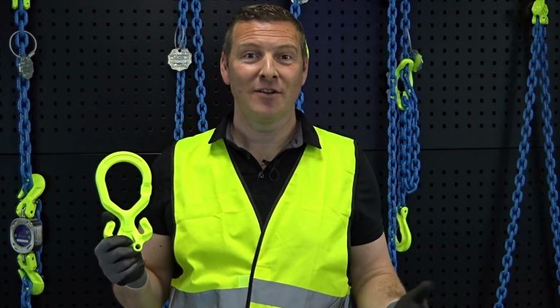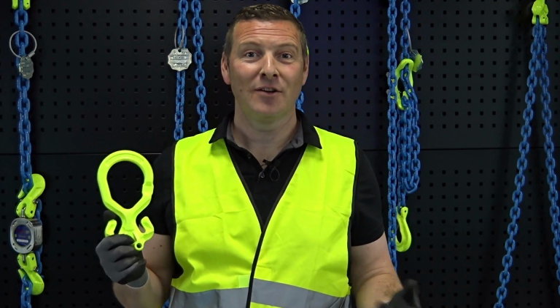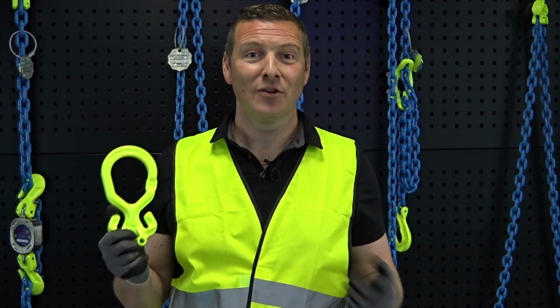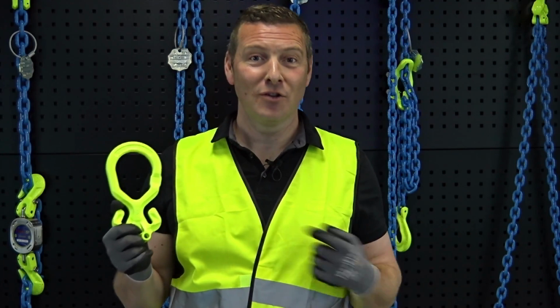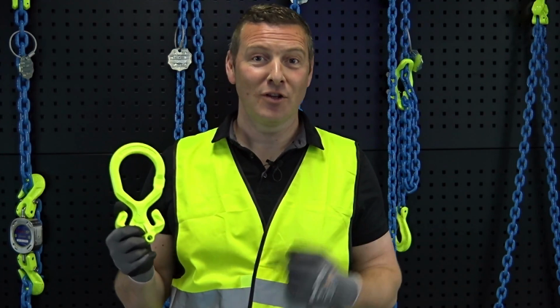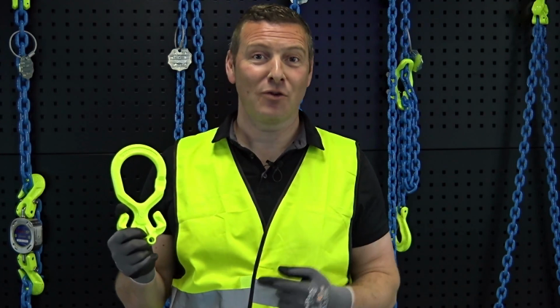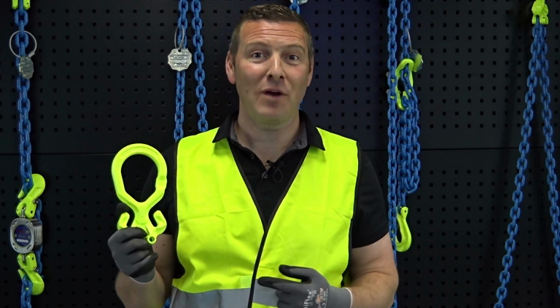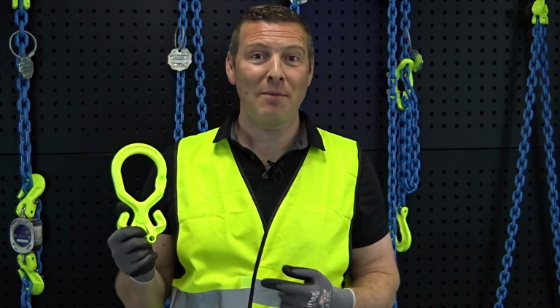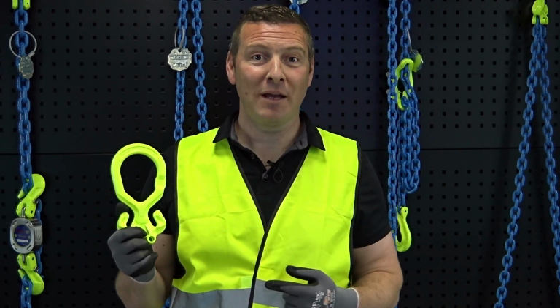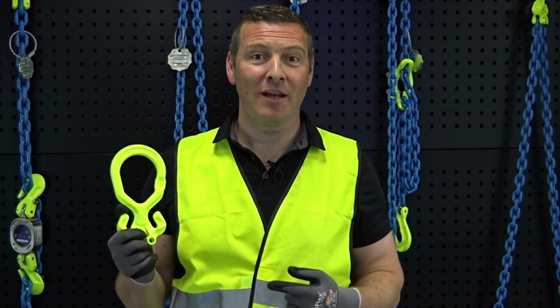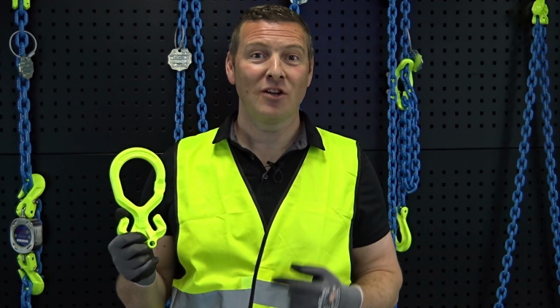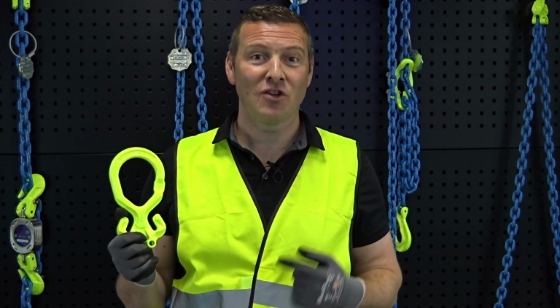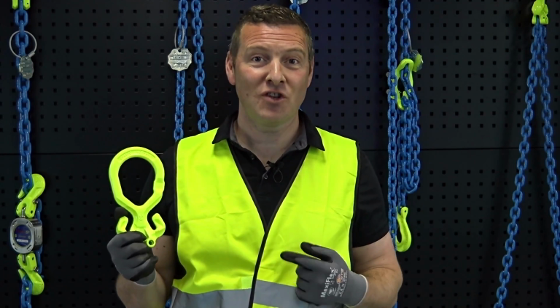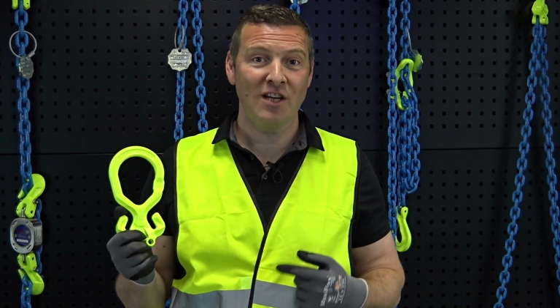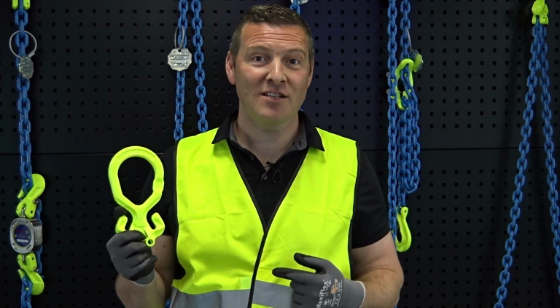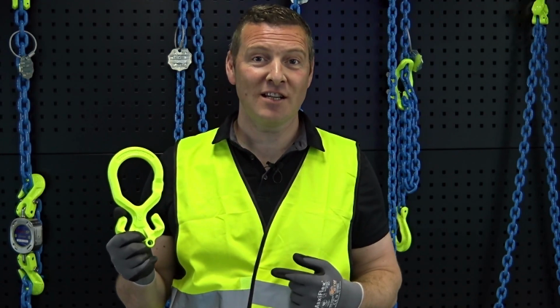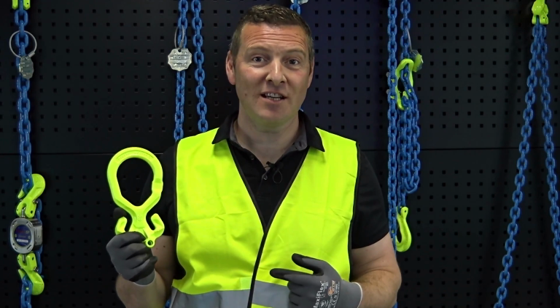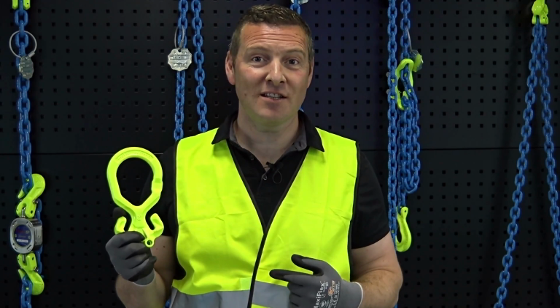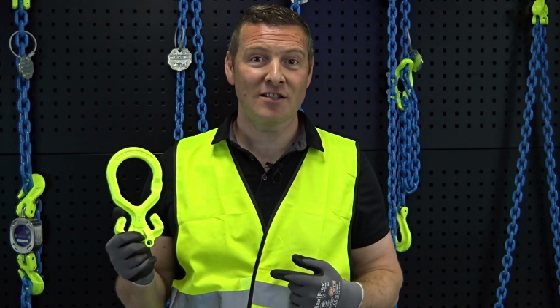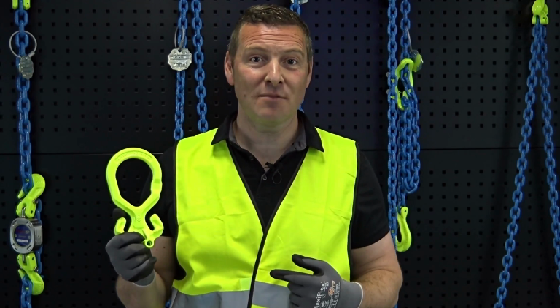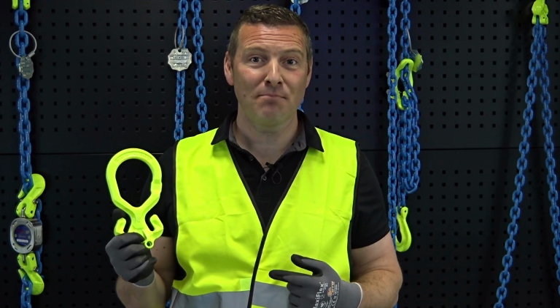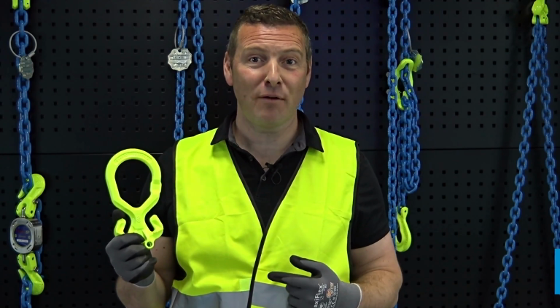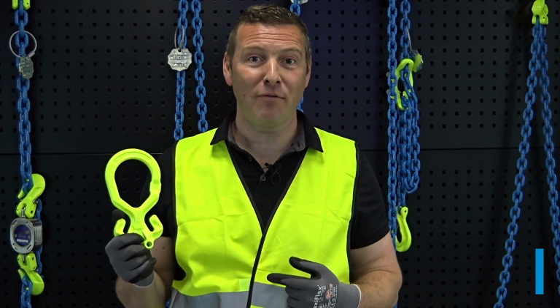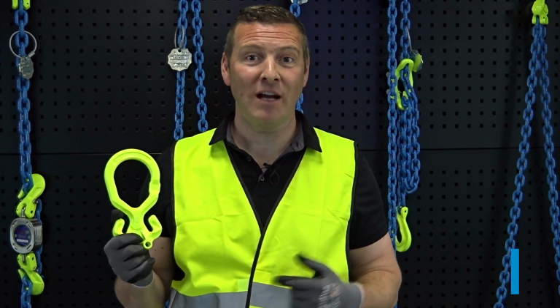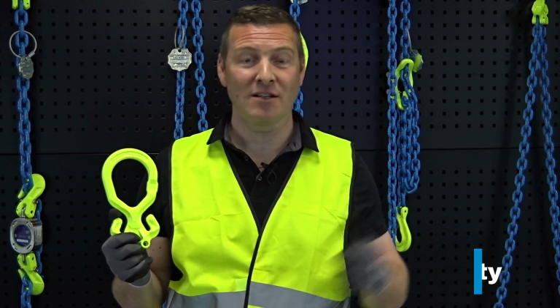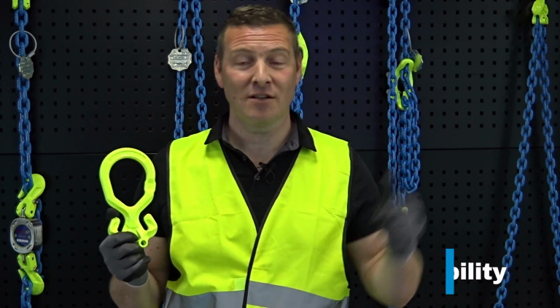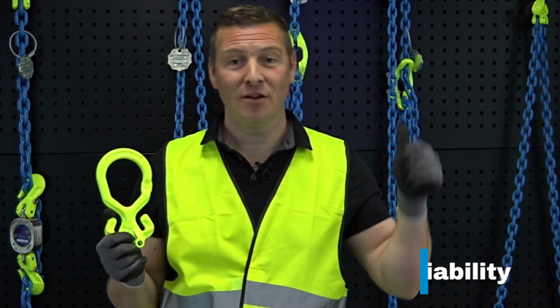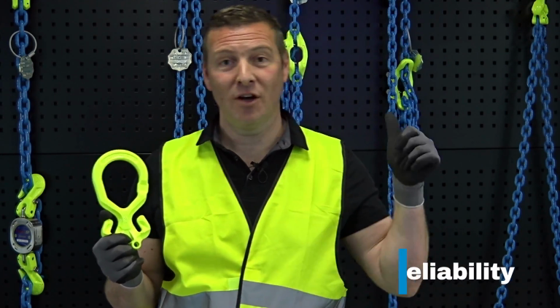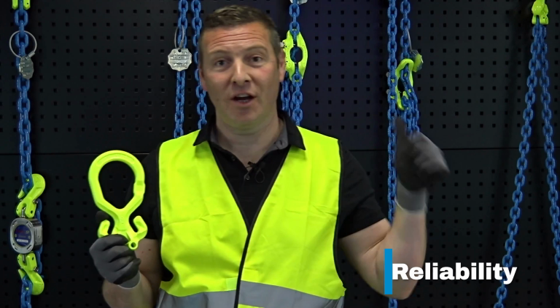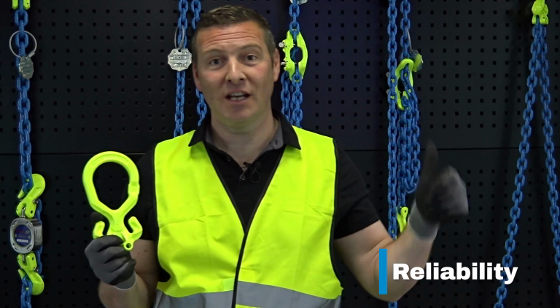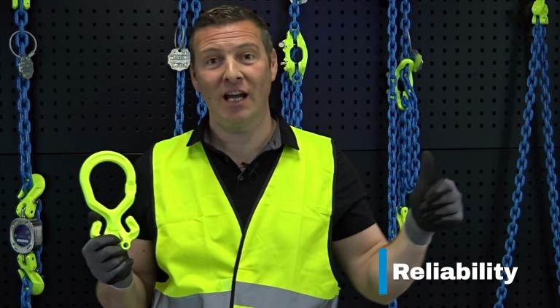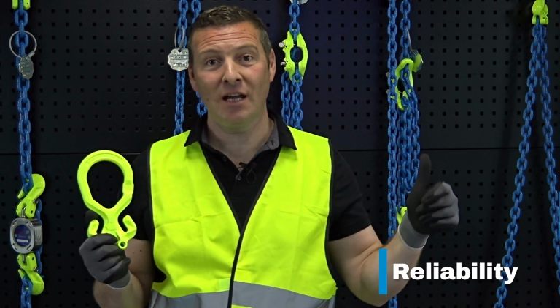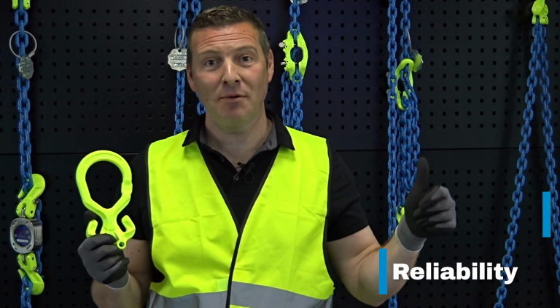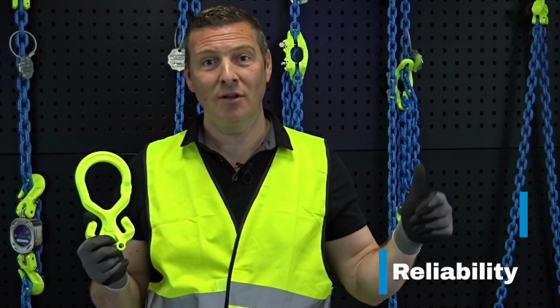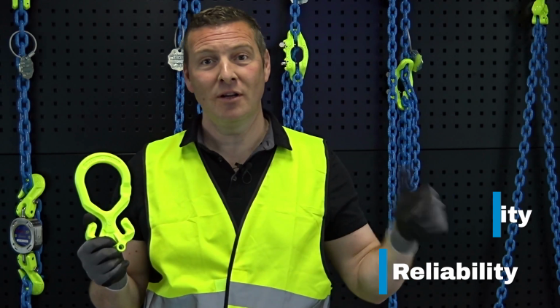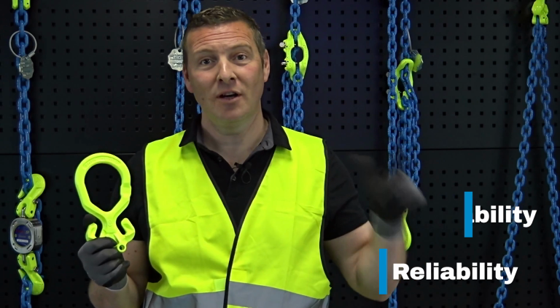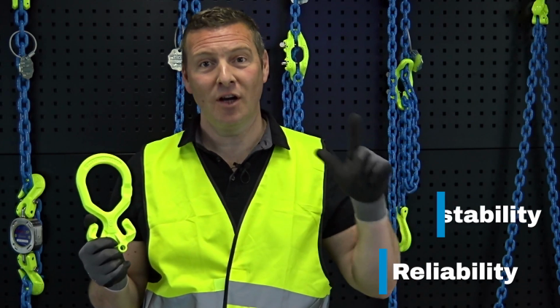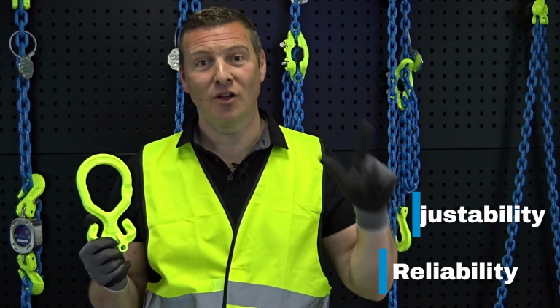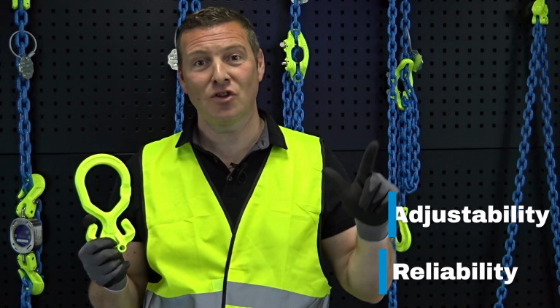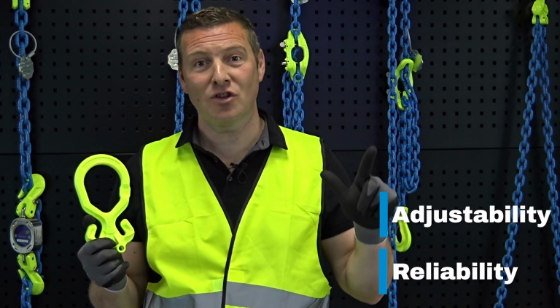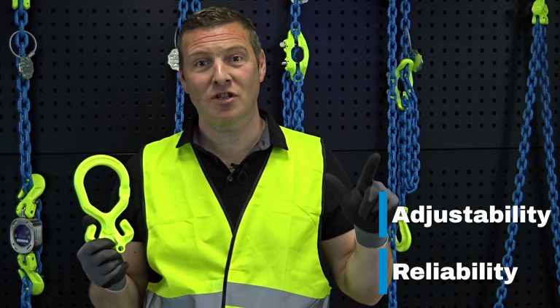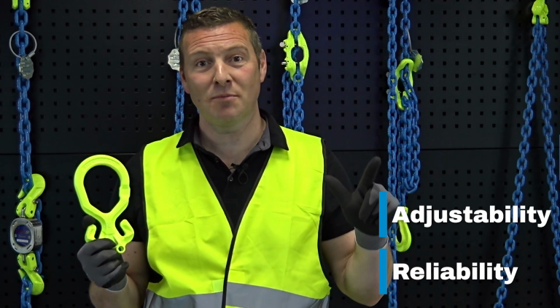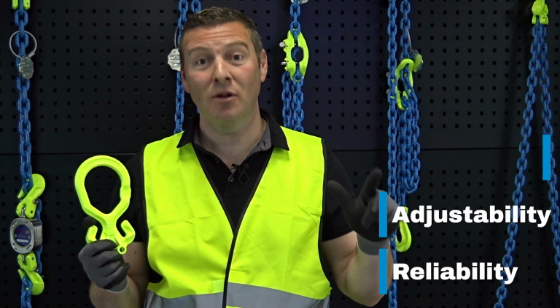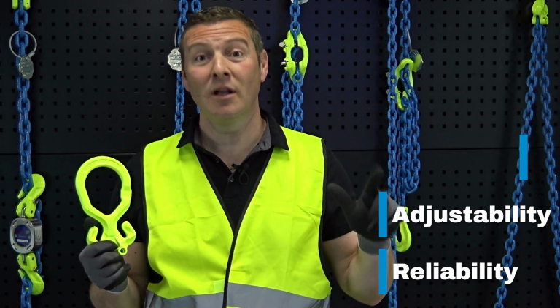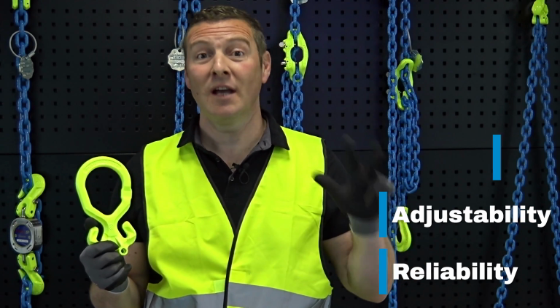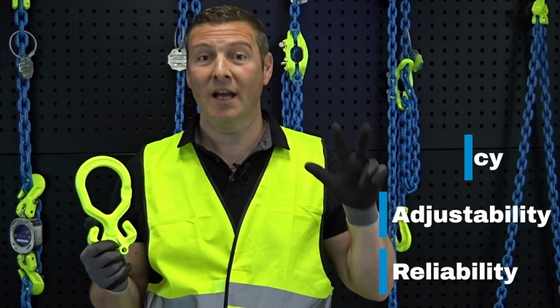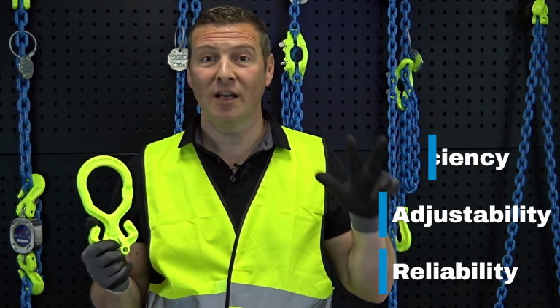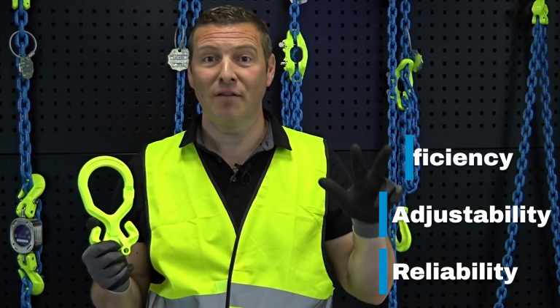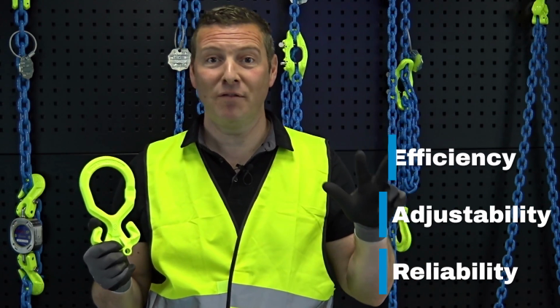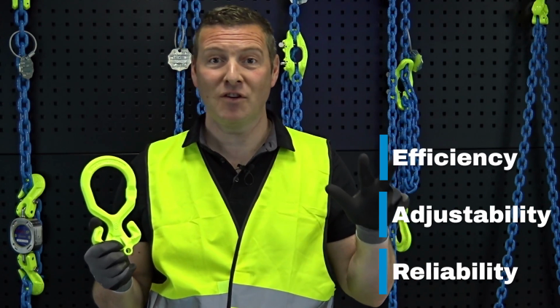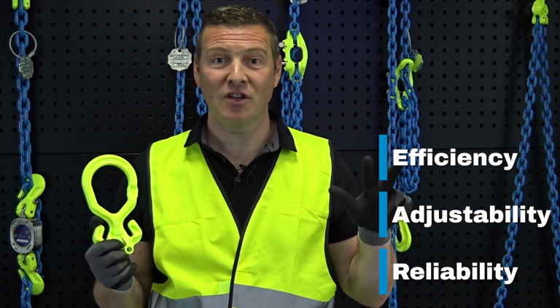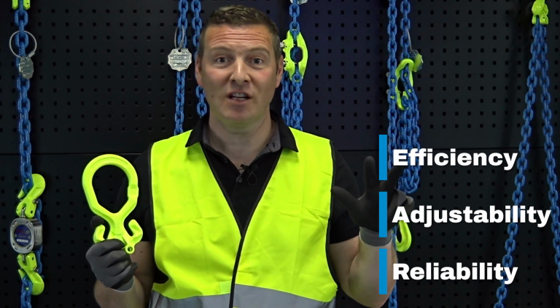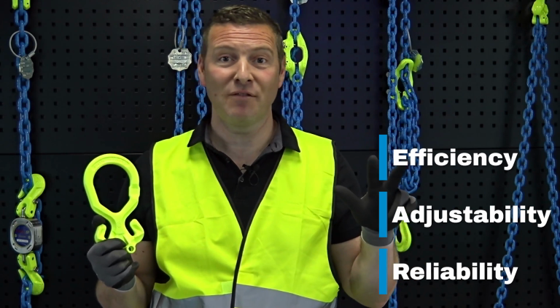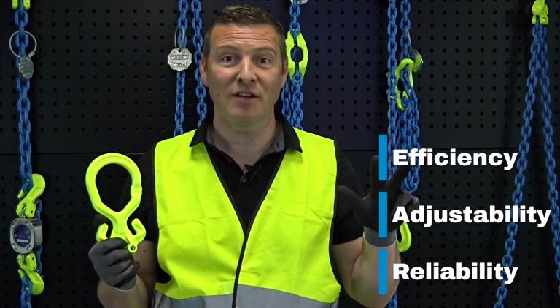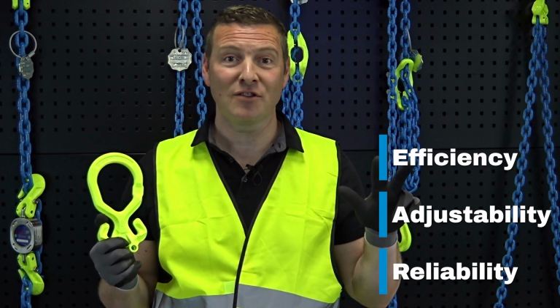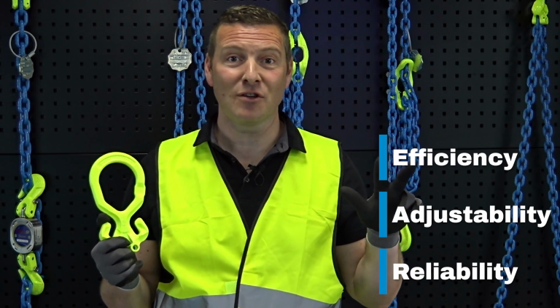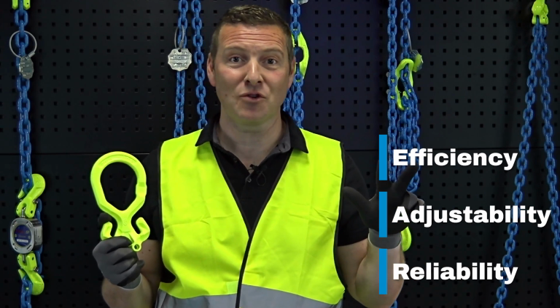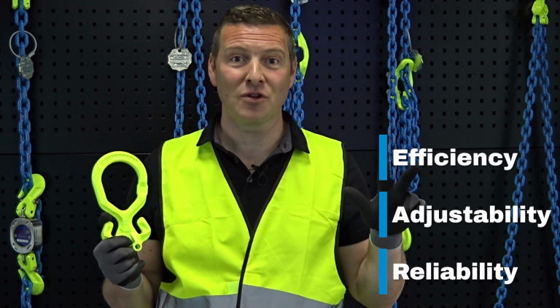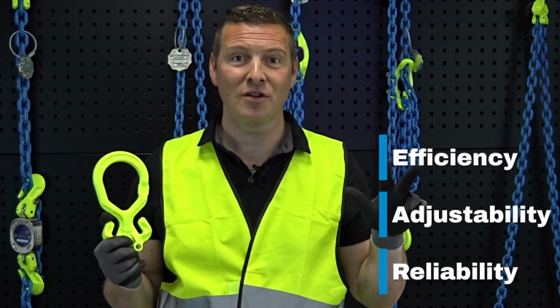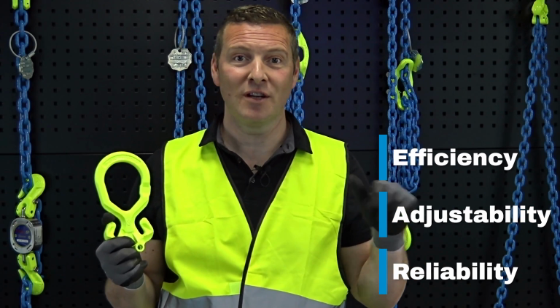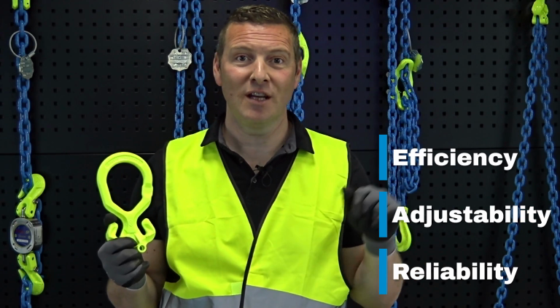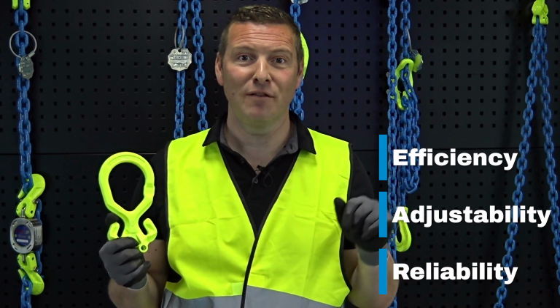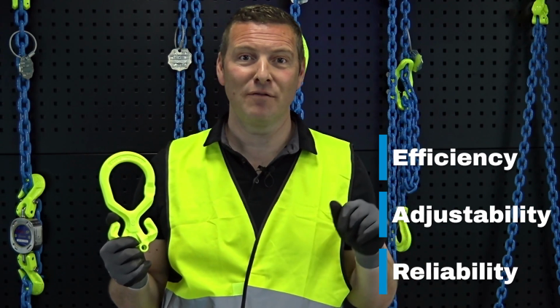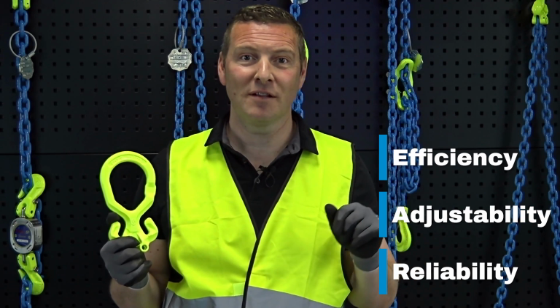The Grabic chain sling system provides a reliable, adjustable, and efficient lifting solution in the field.